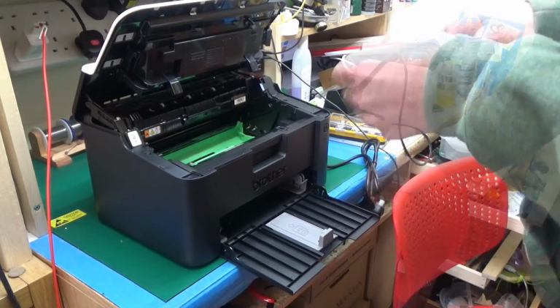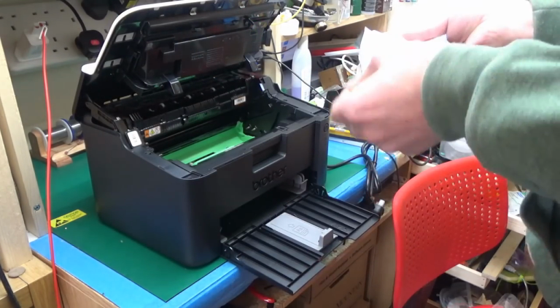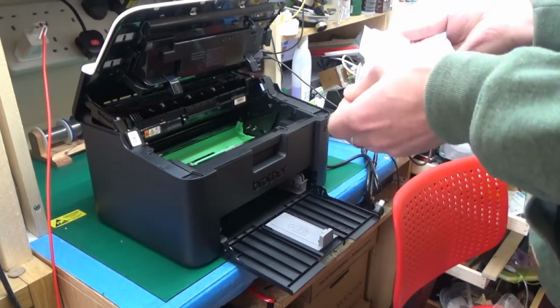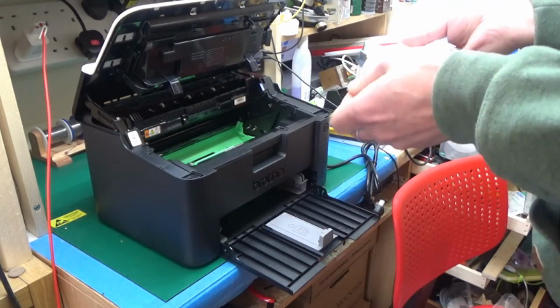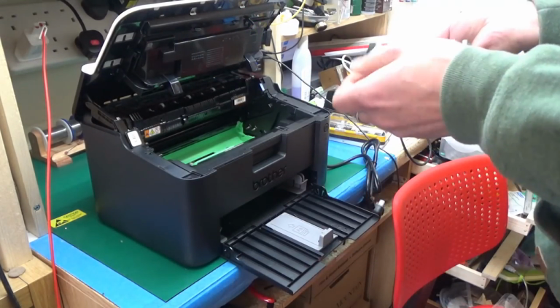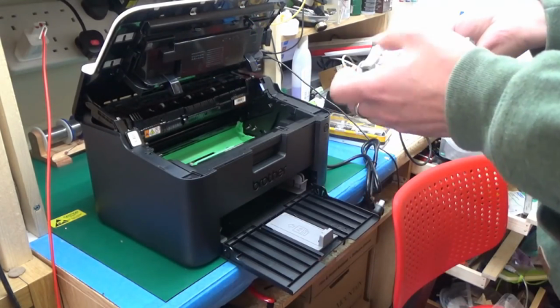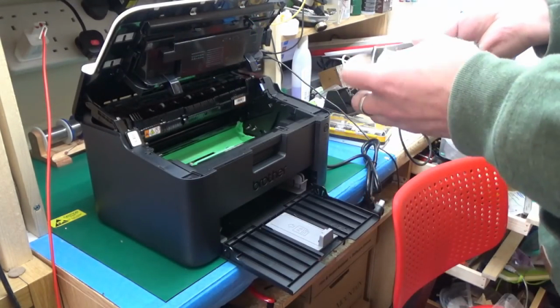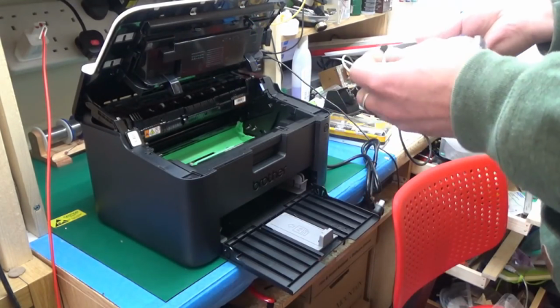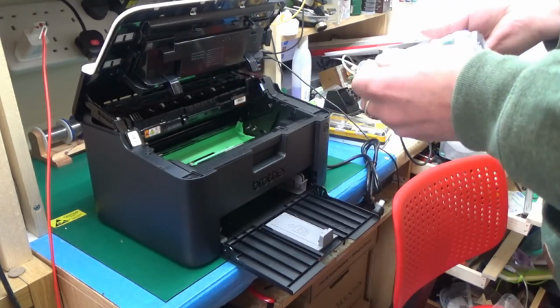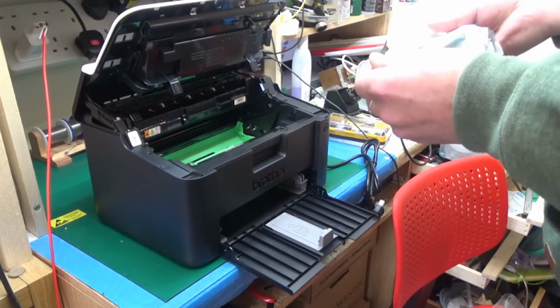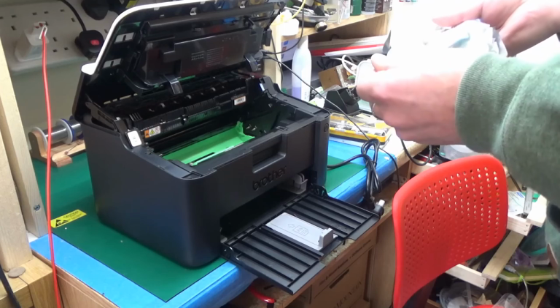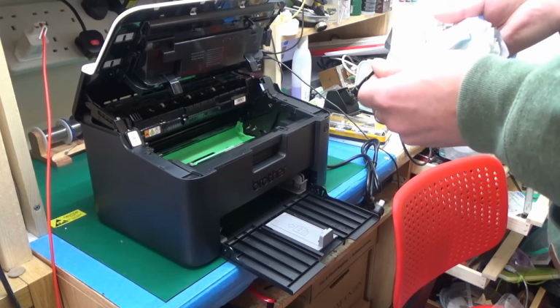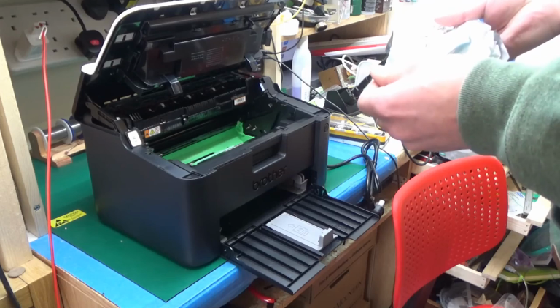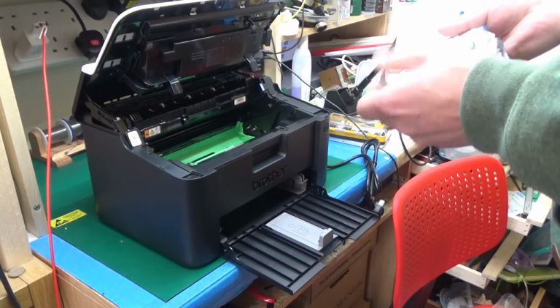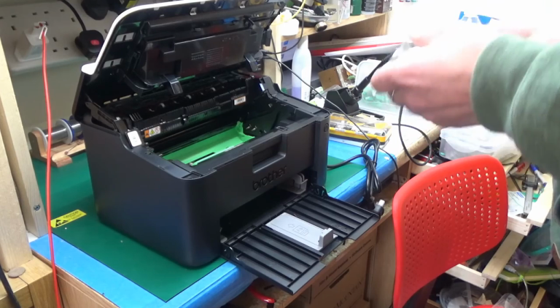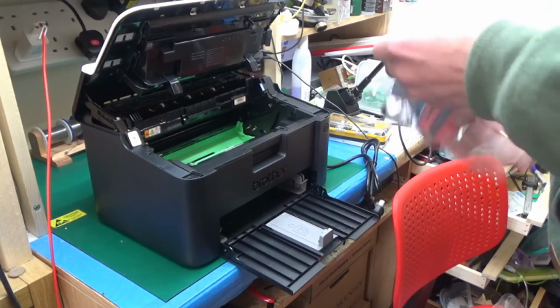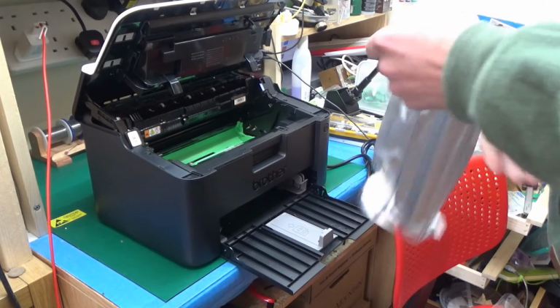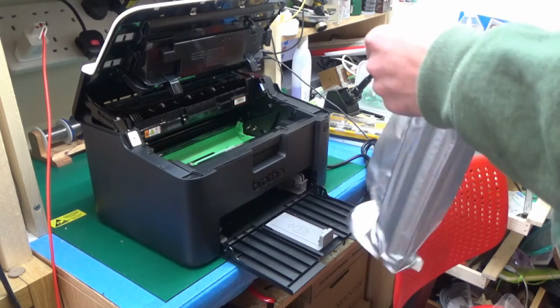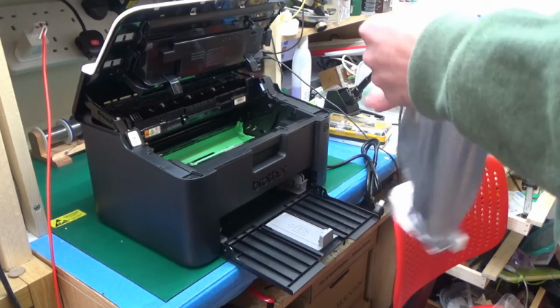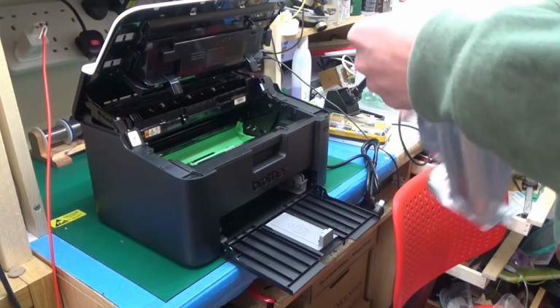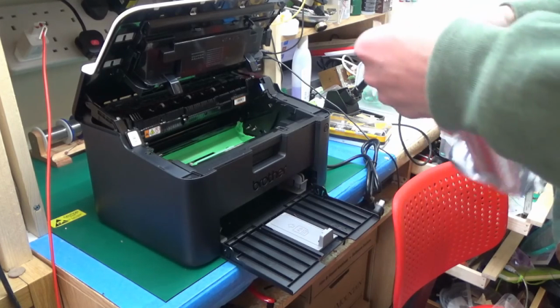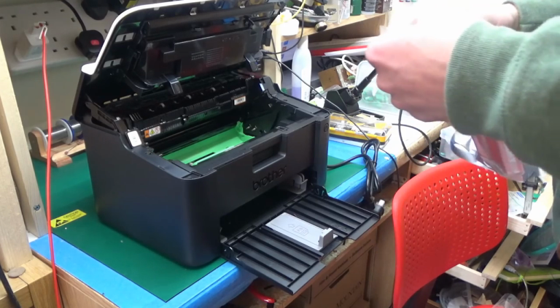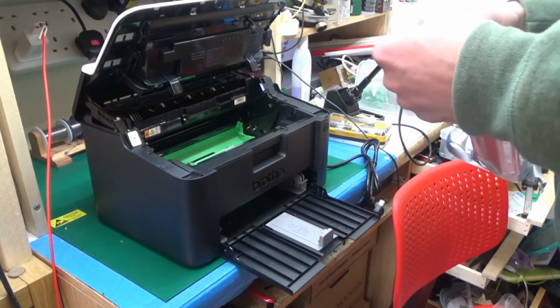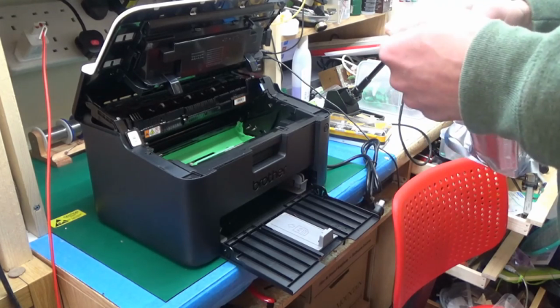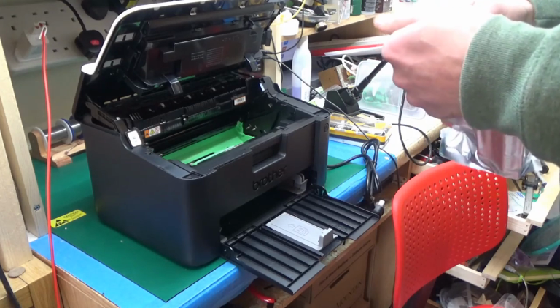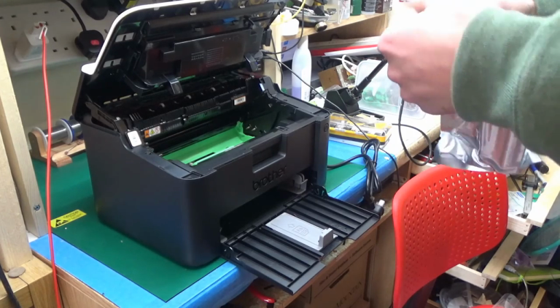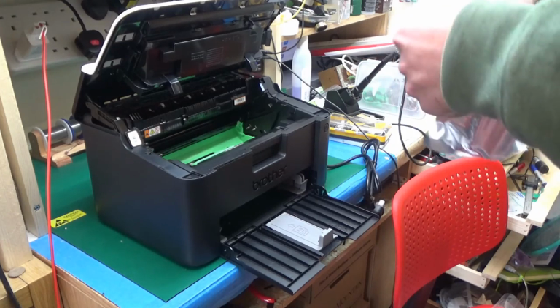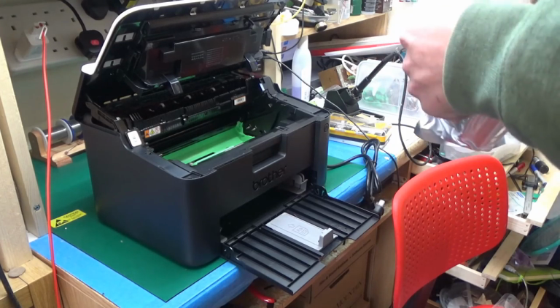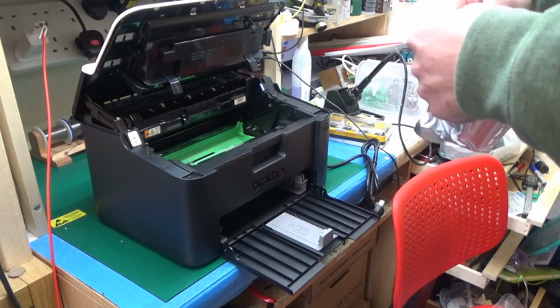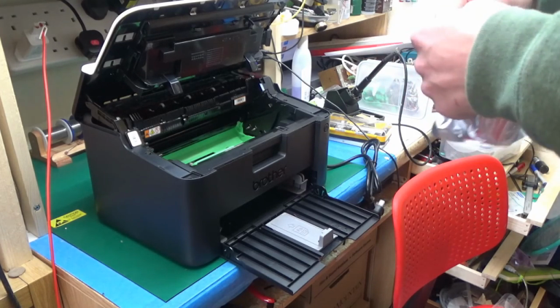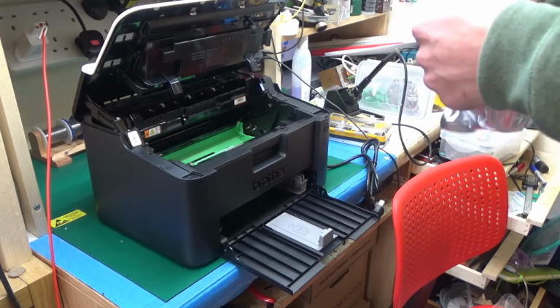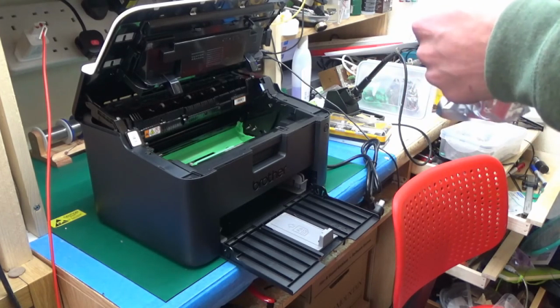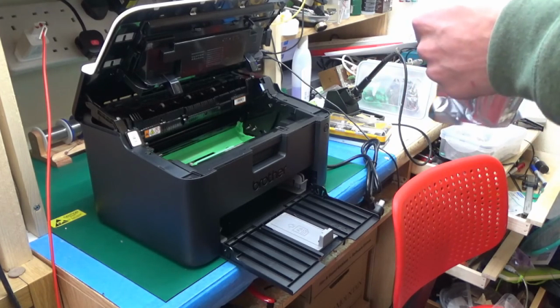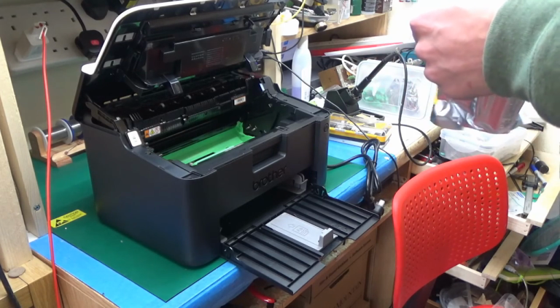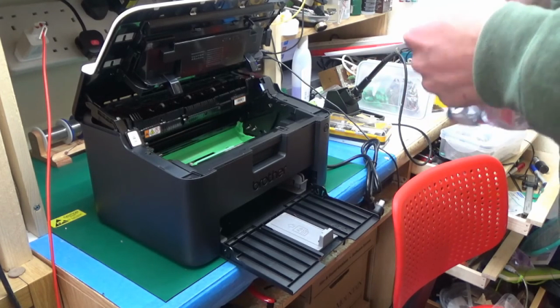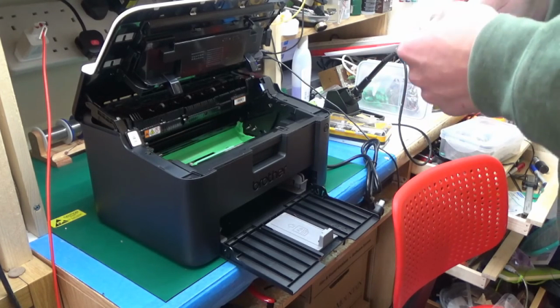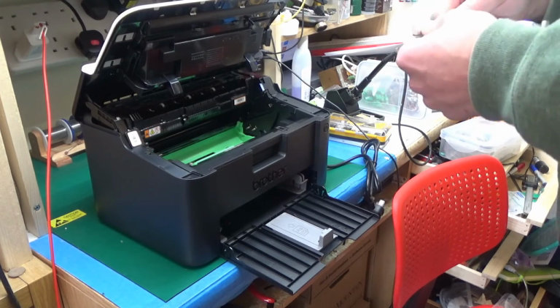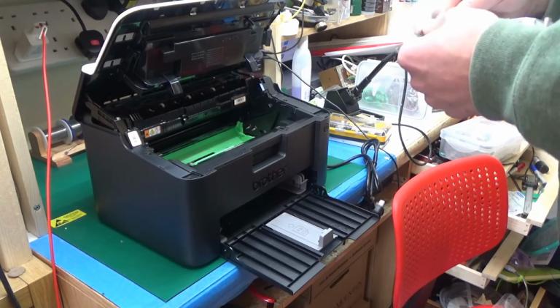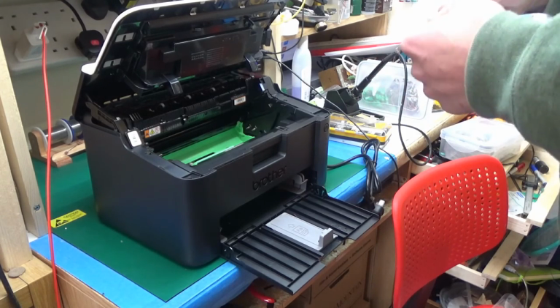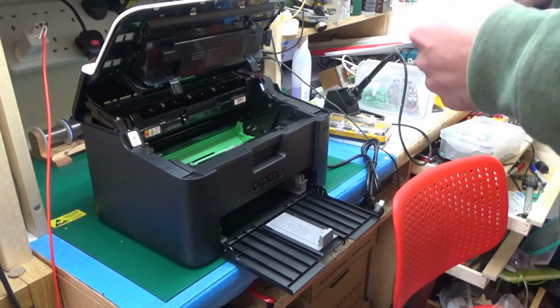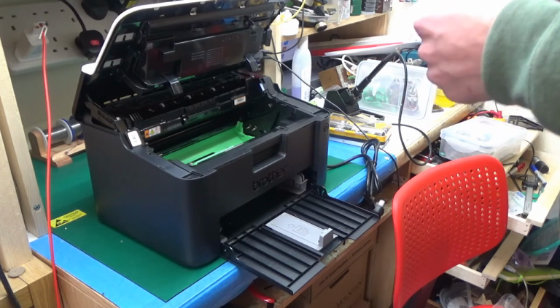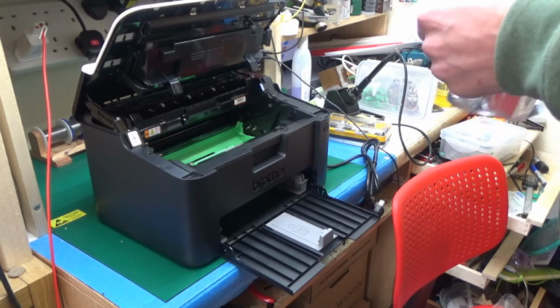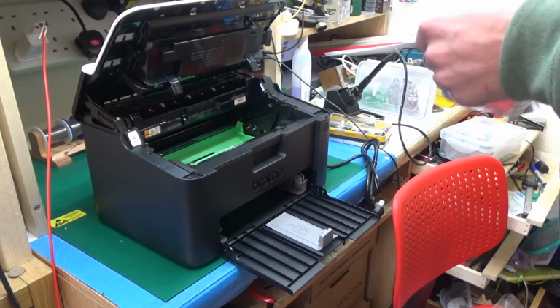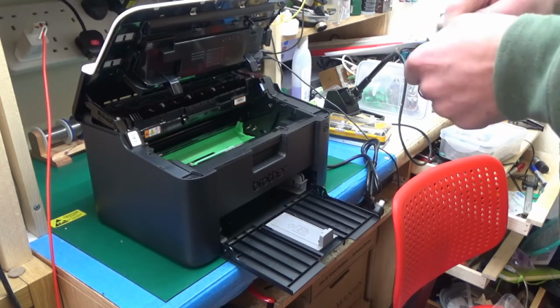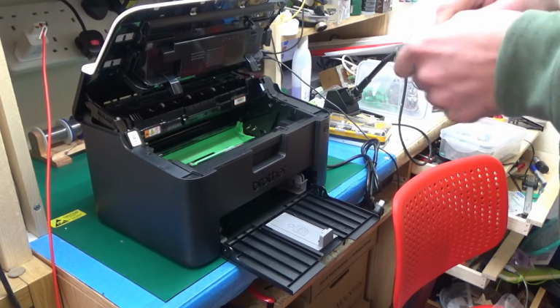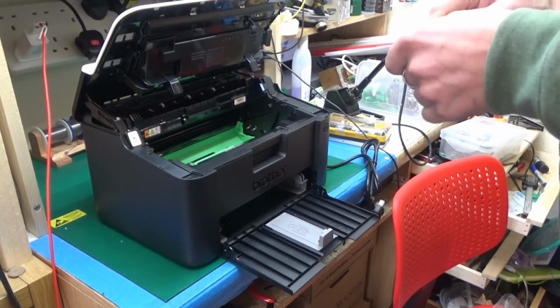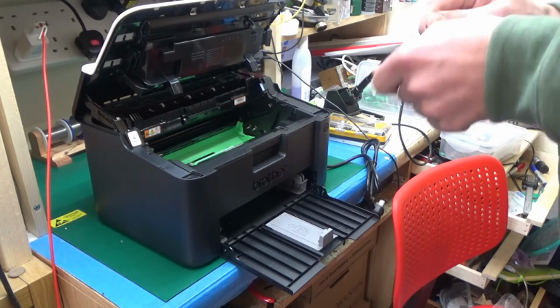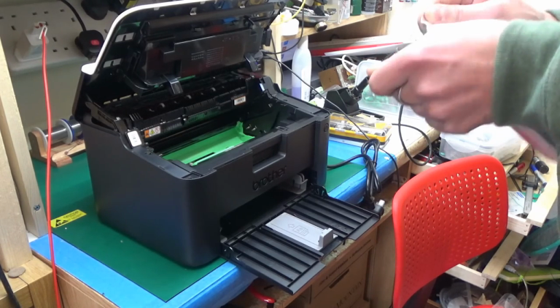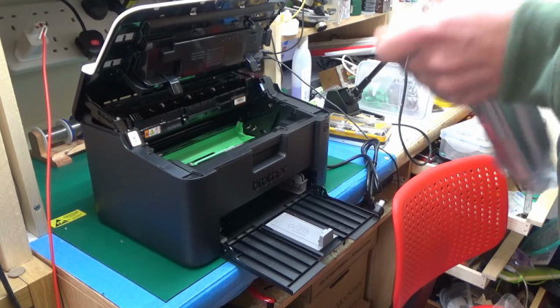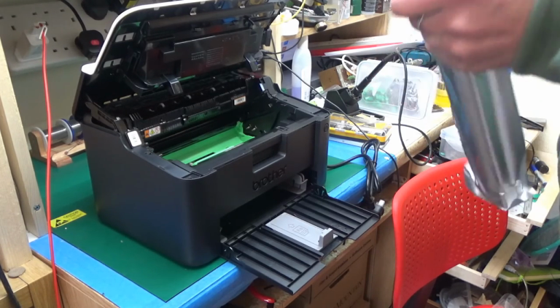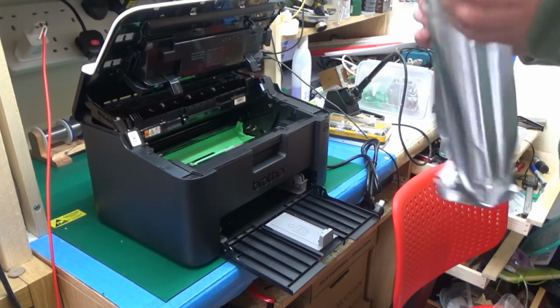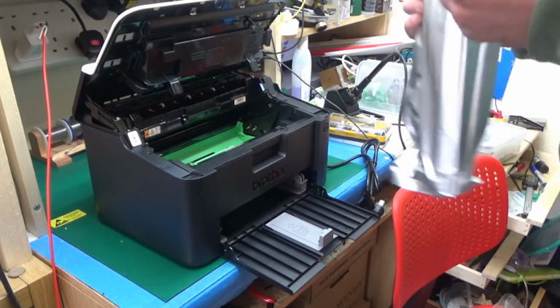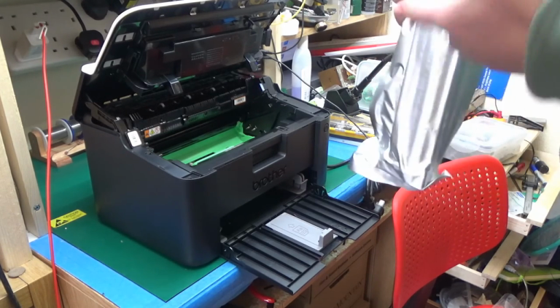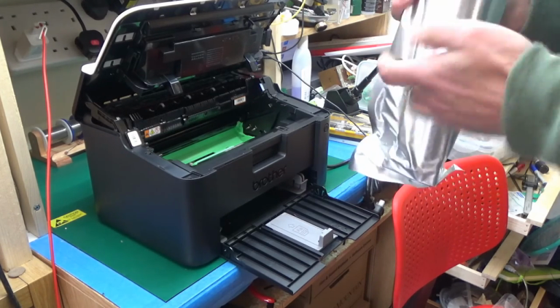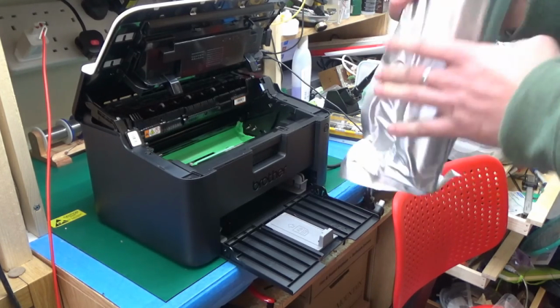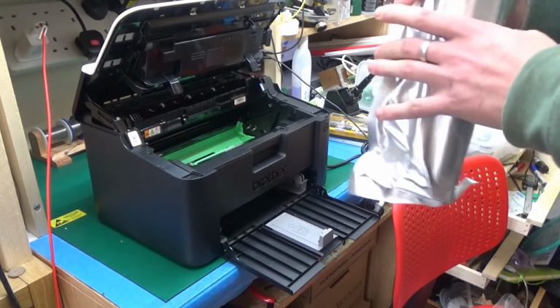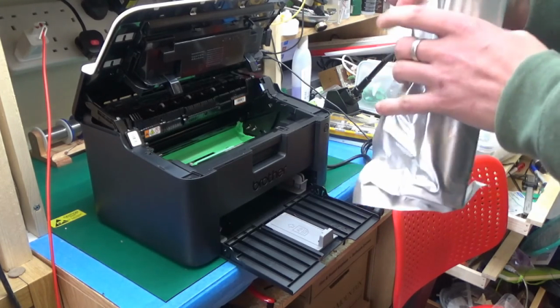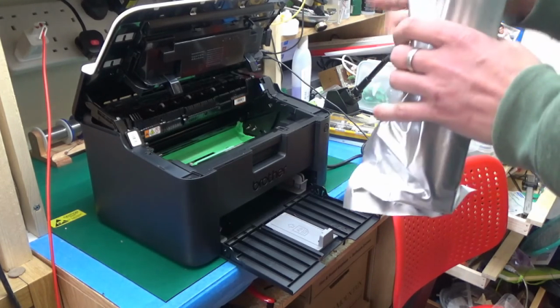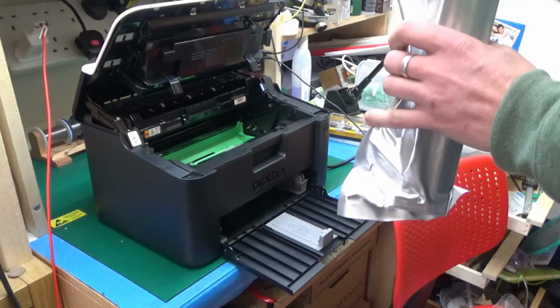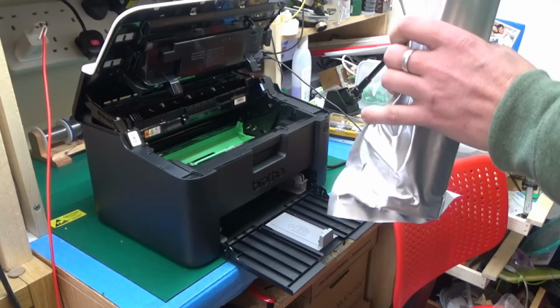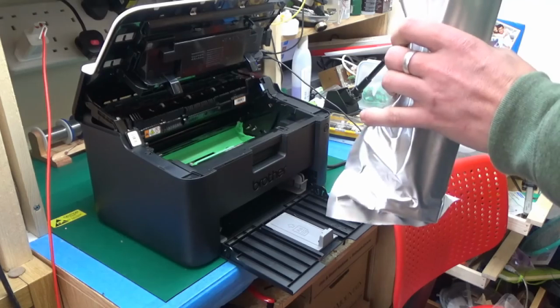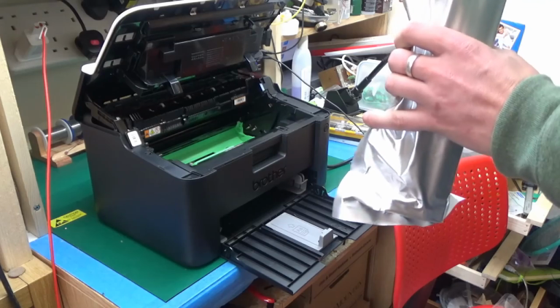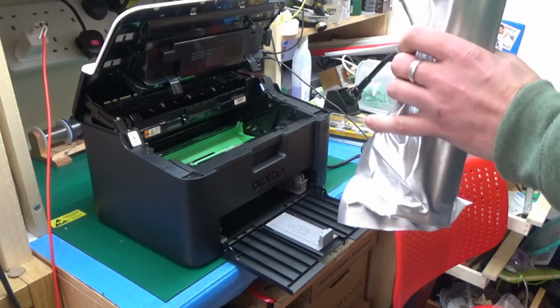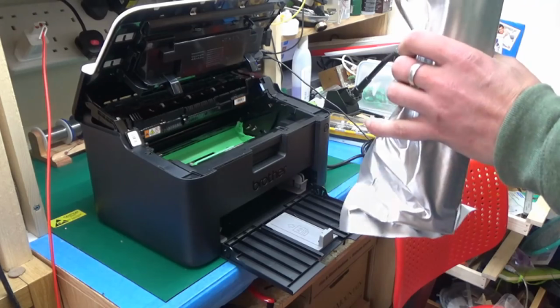First though, let's open the space-age packaging and install the toner and the drum.